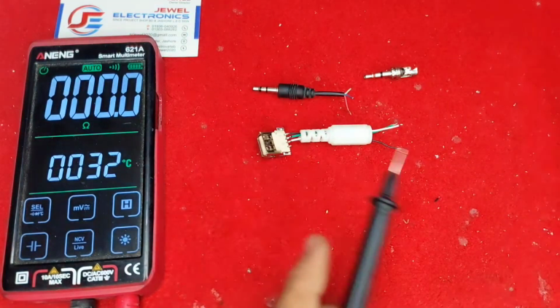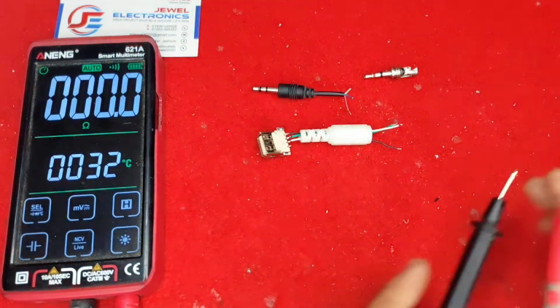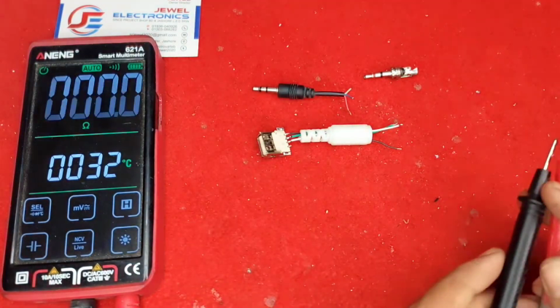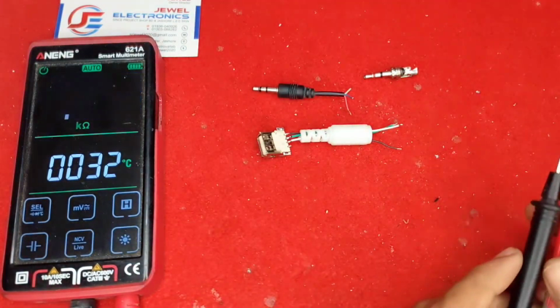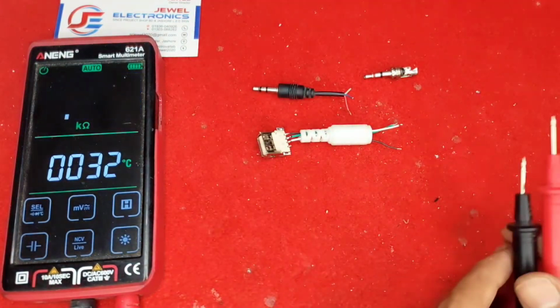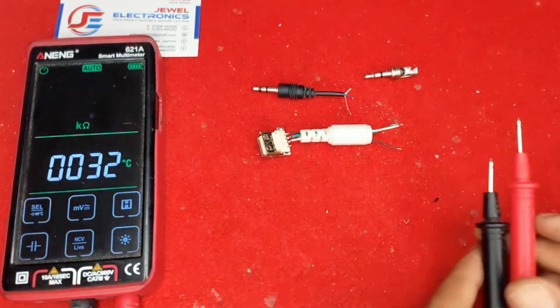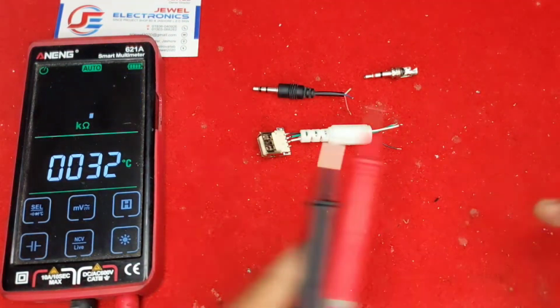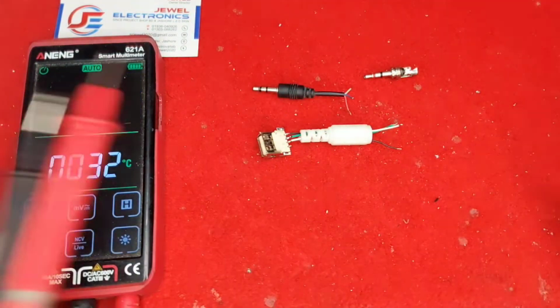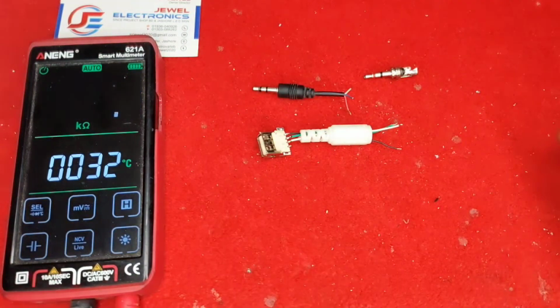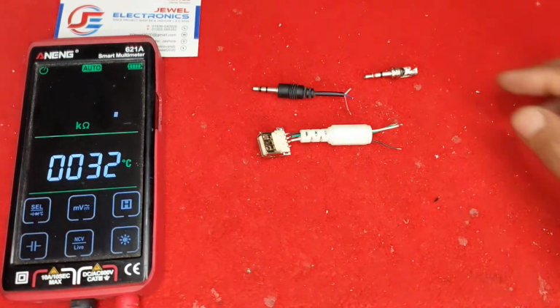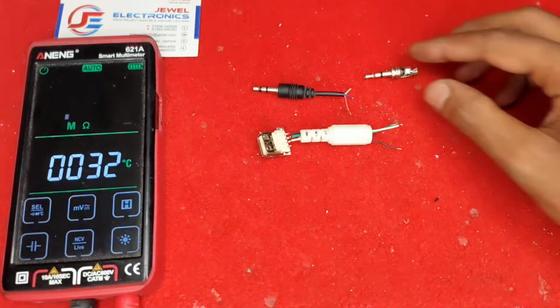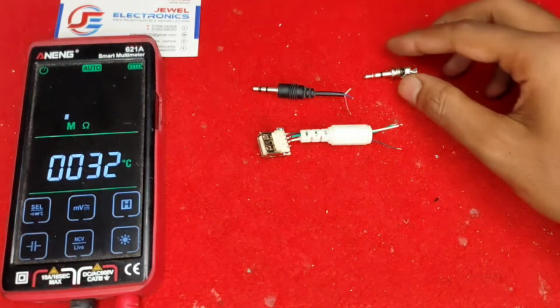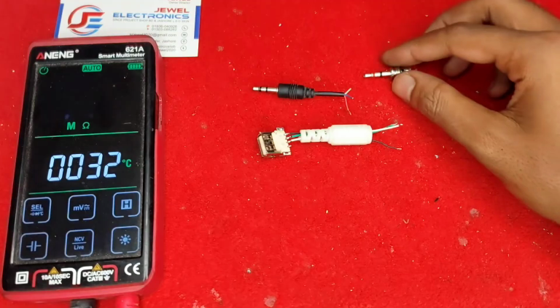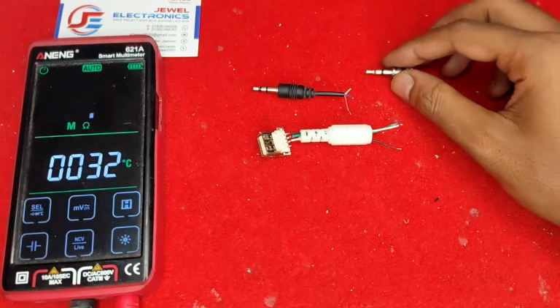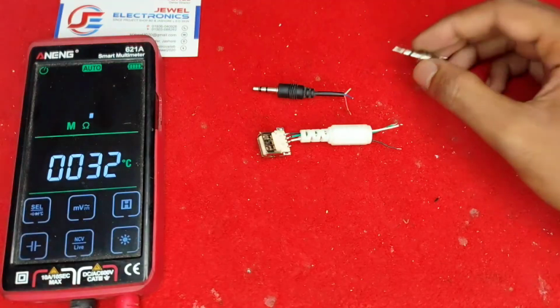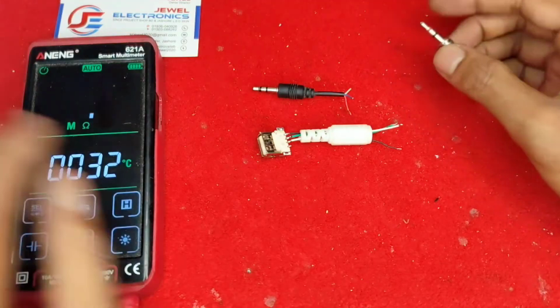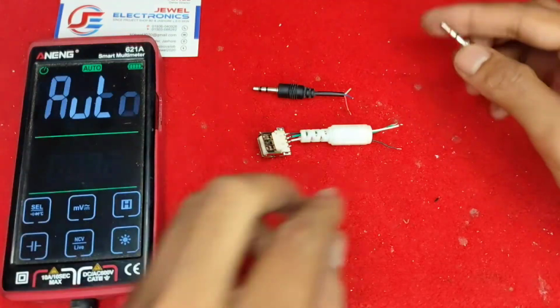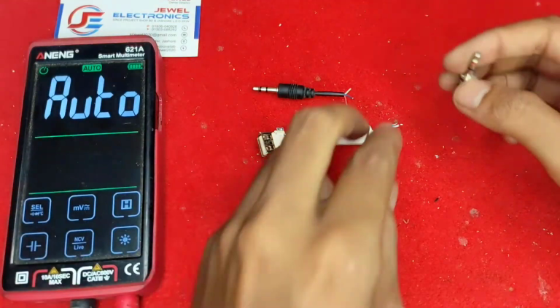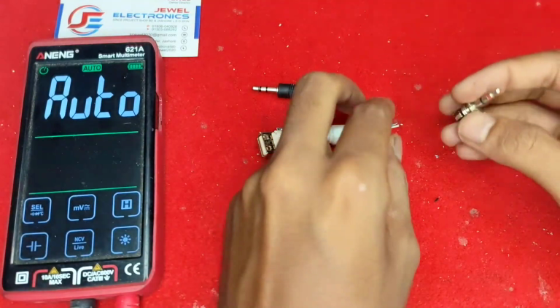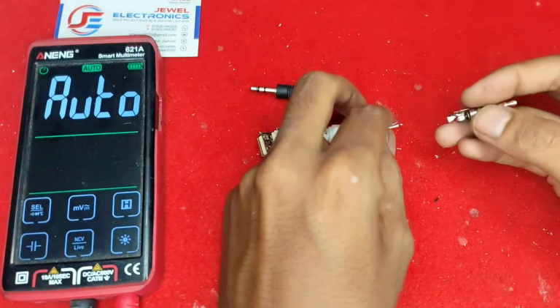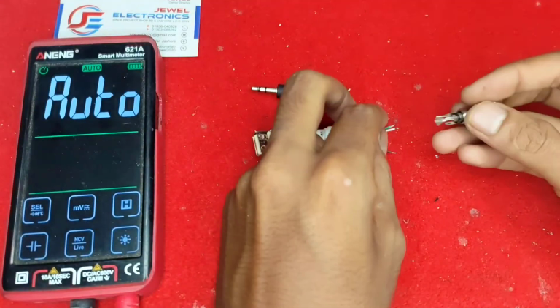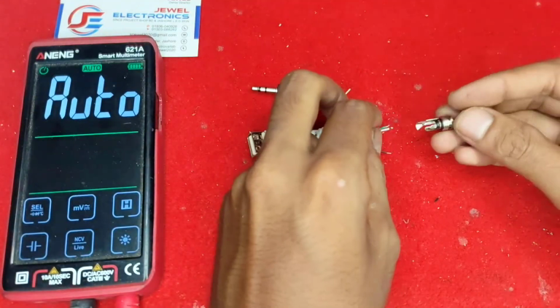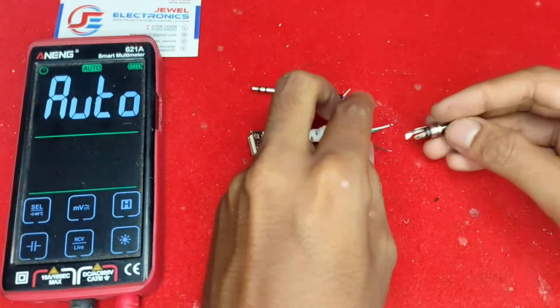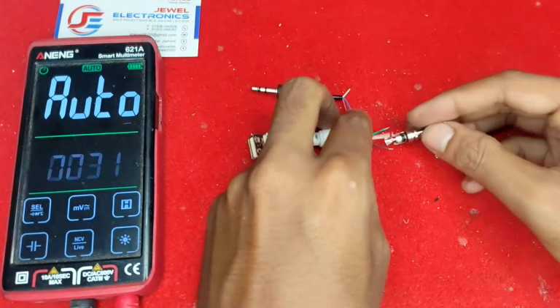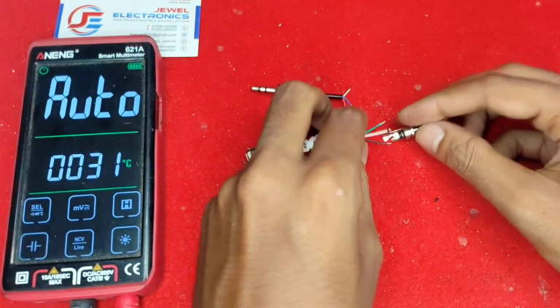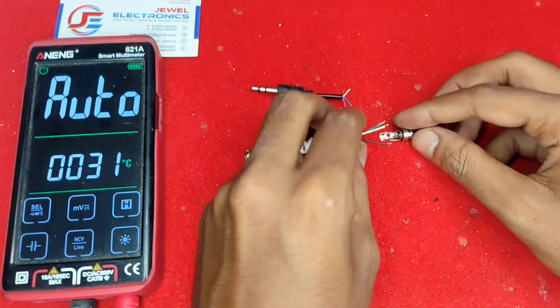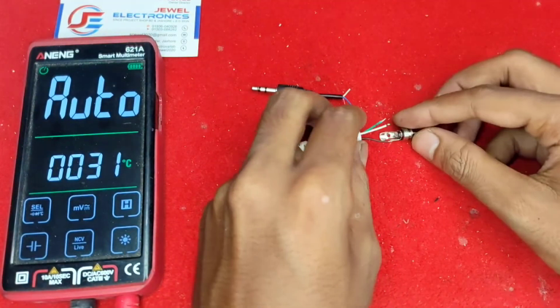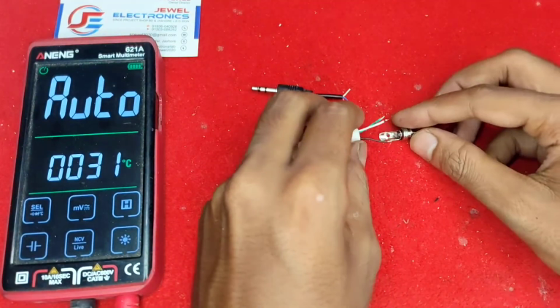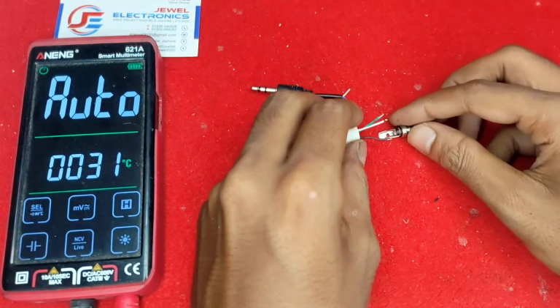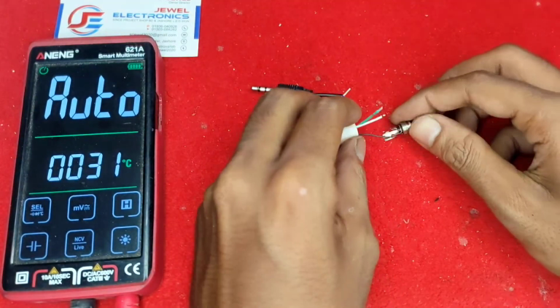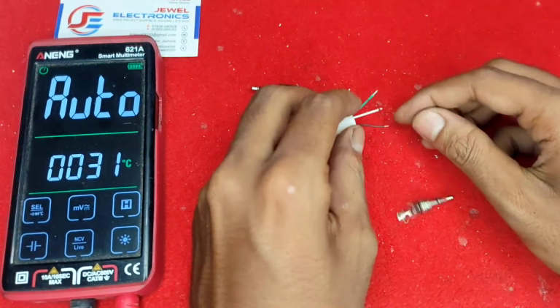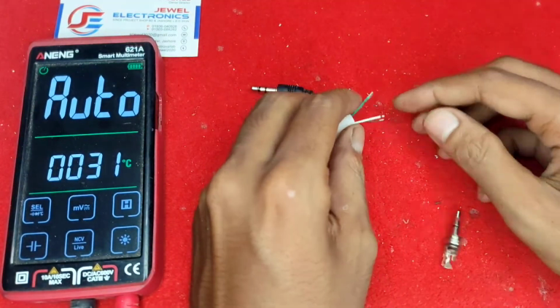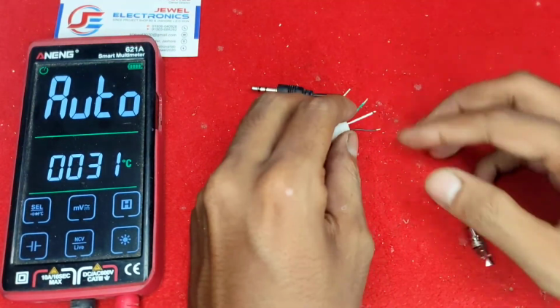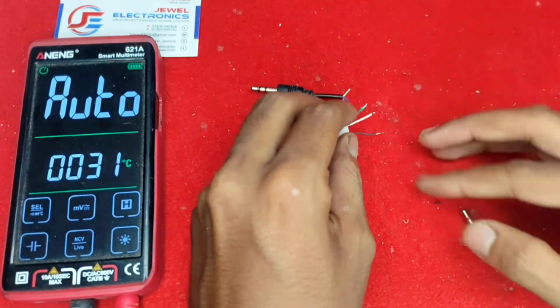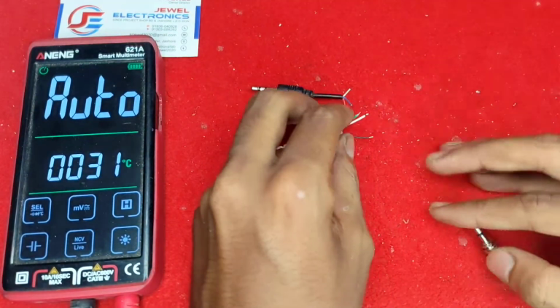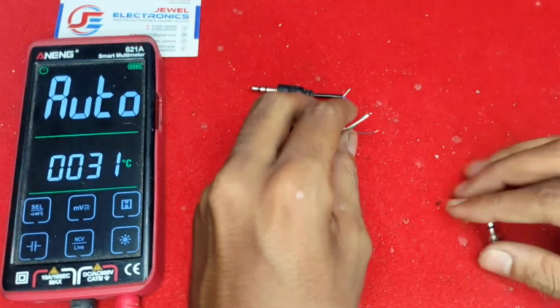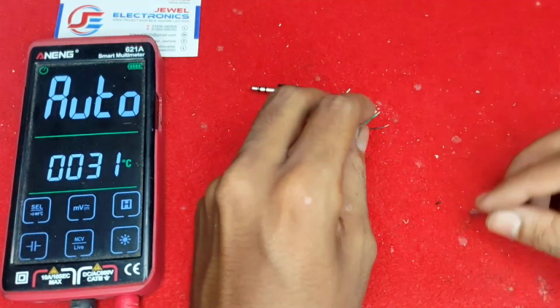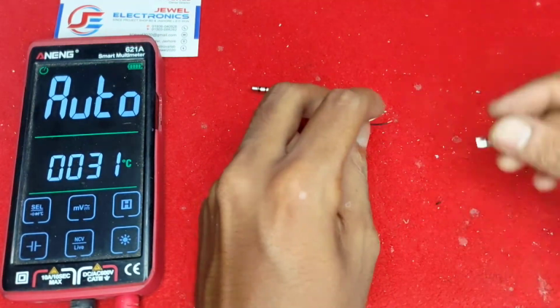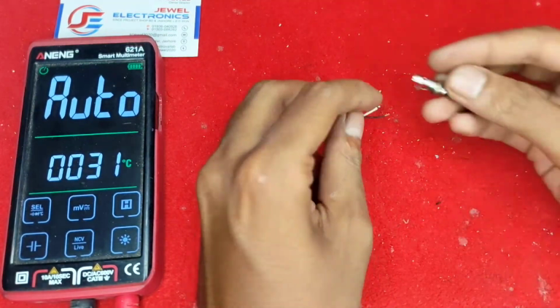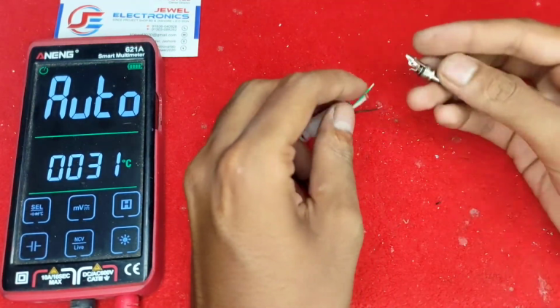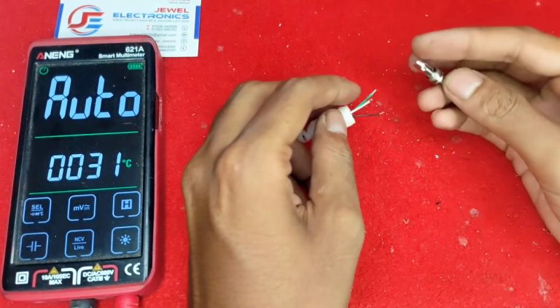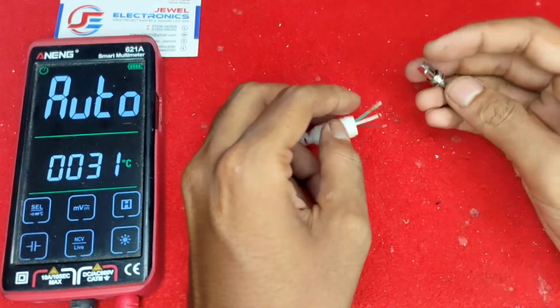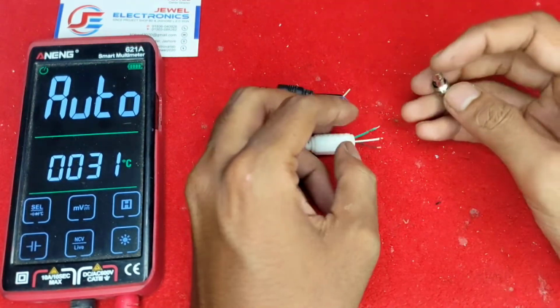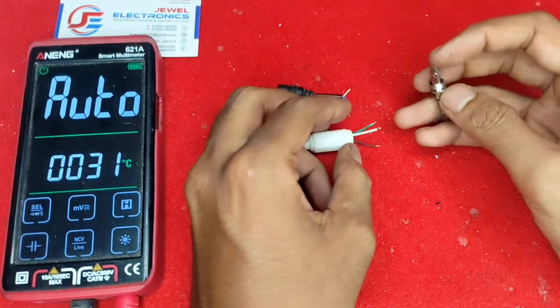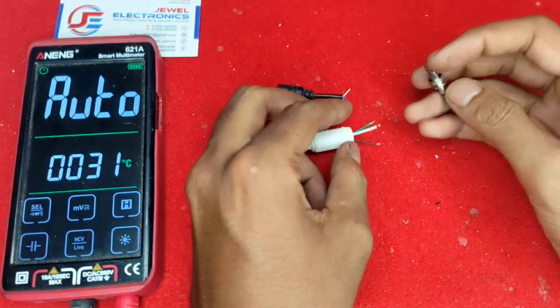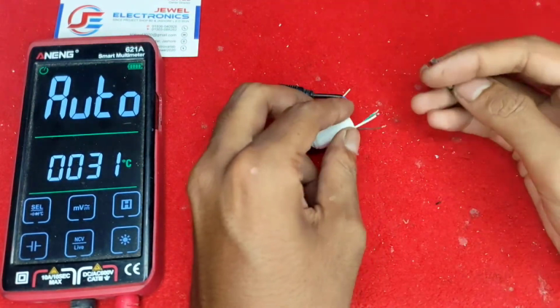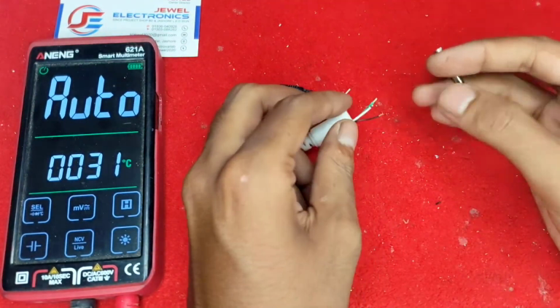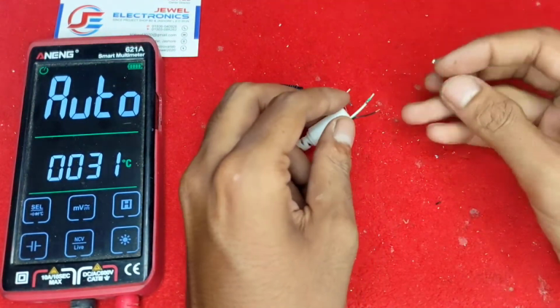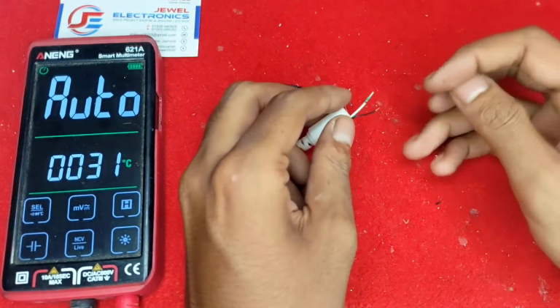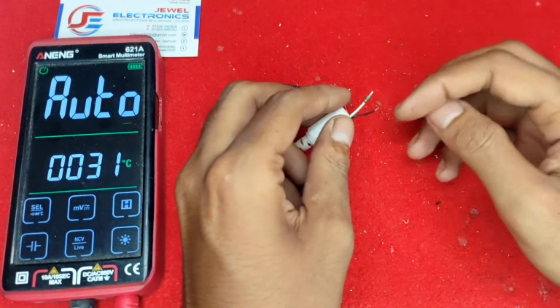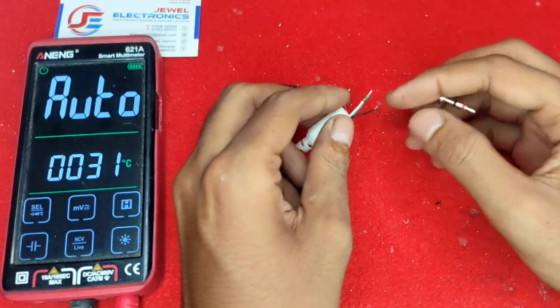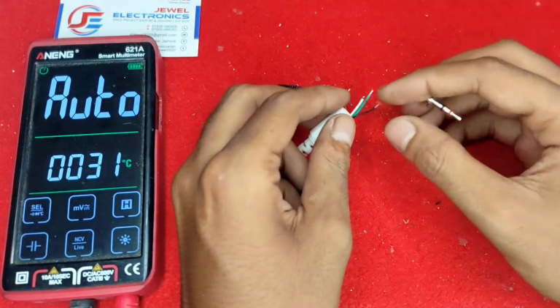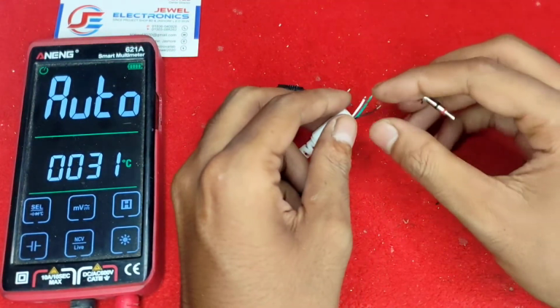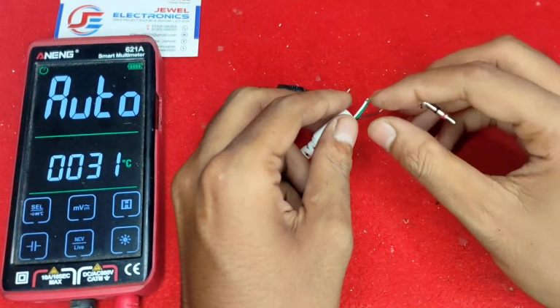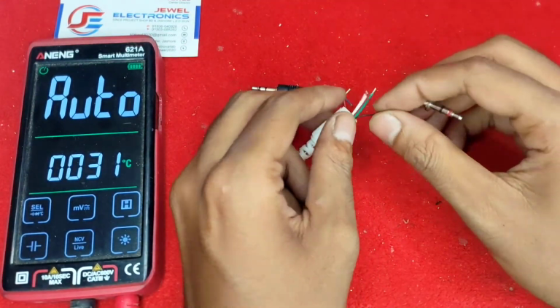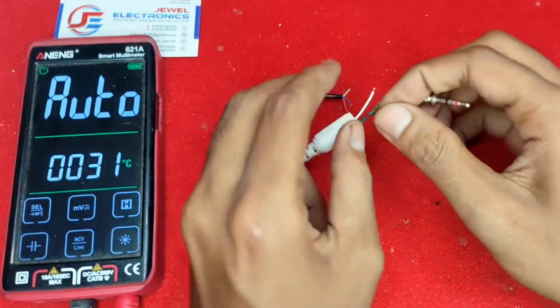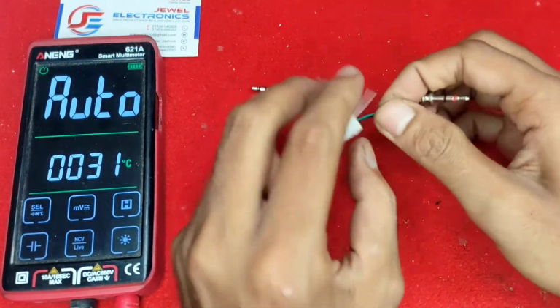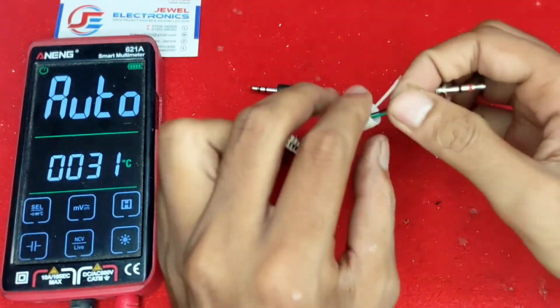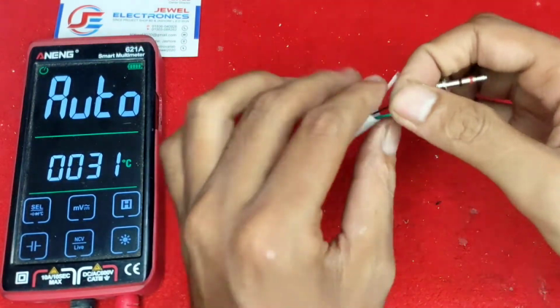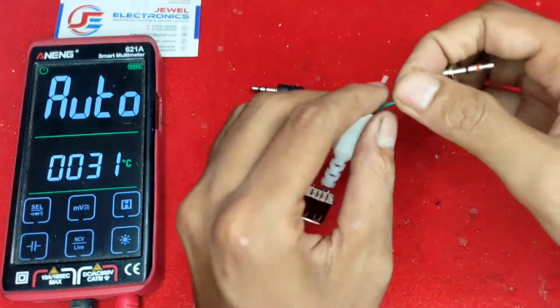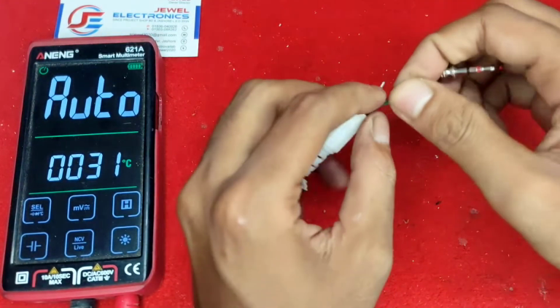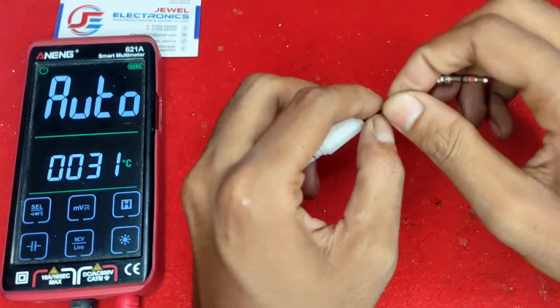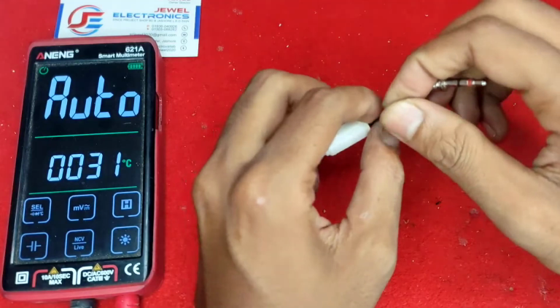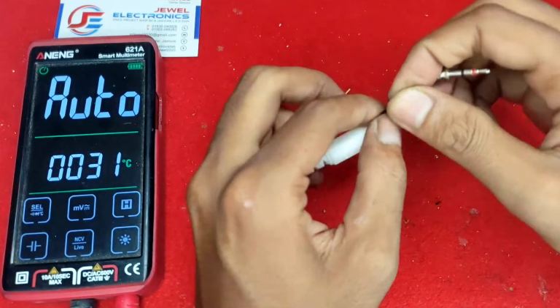If you have a ready-made cable, you can use that directly. I don't have a ready cable right now, so that's why I am making this one.